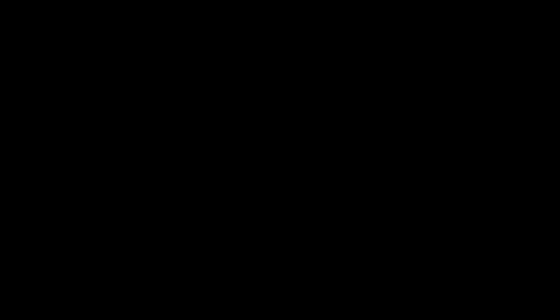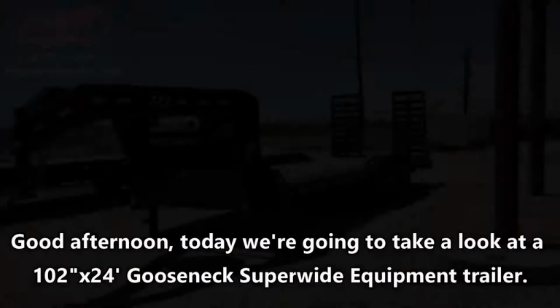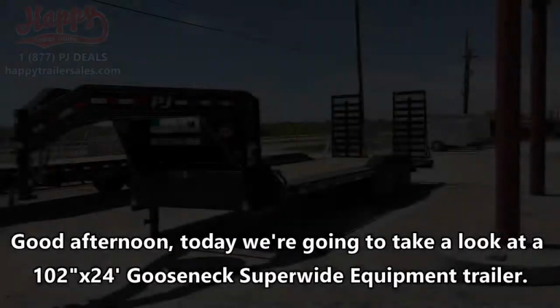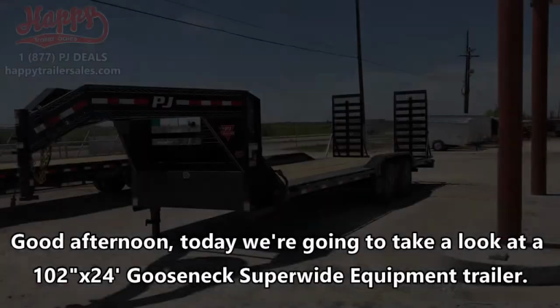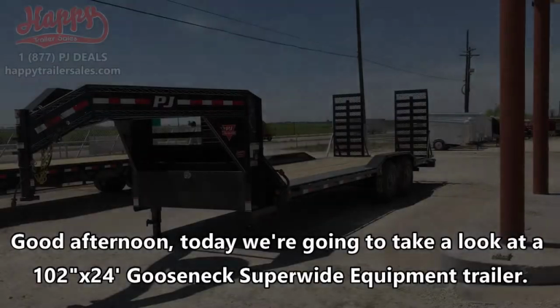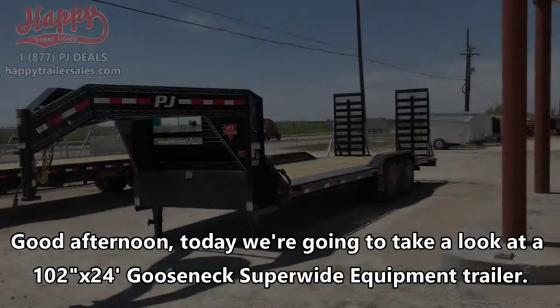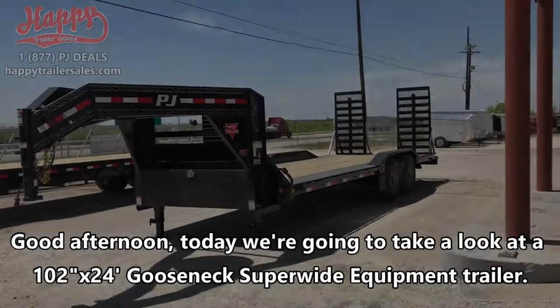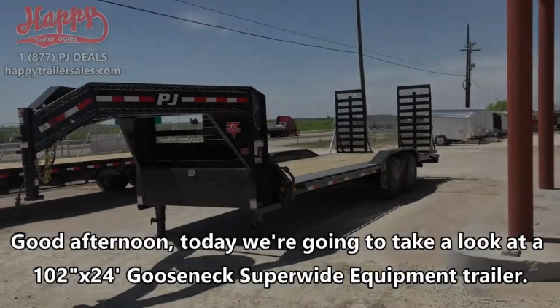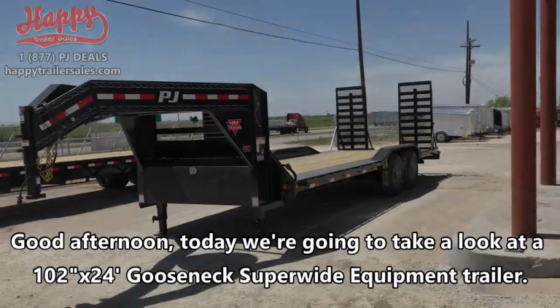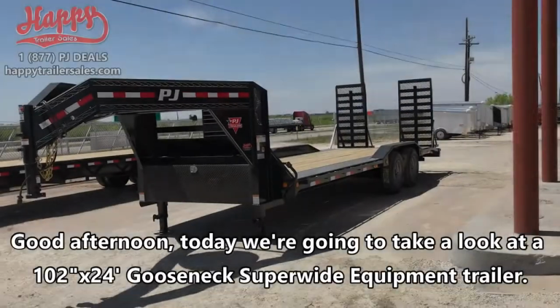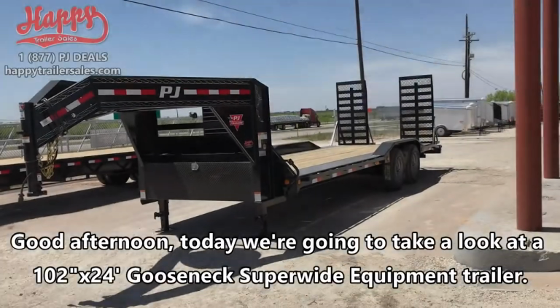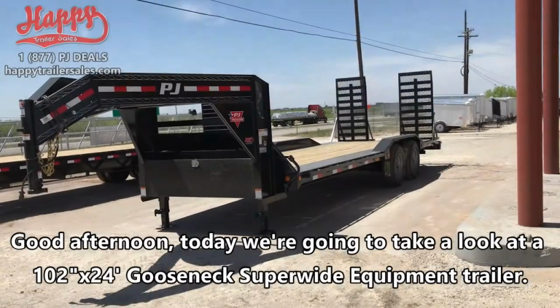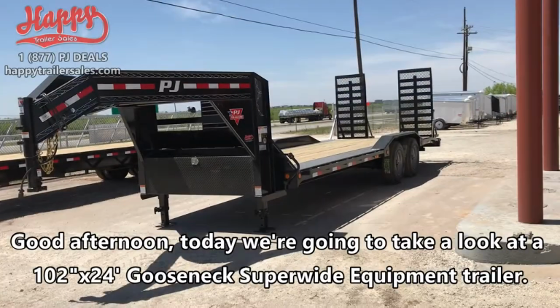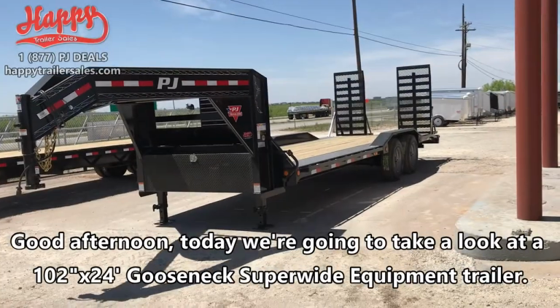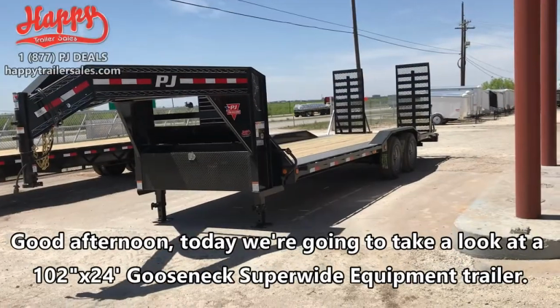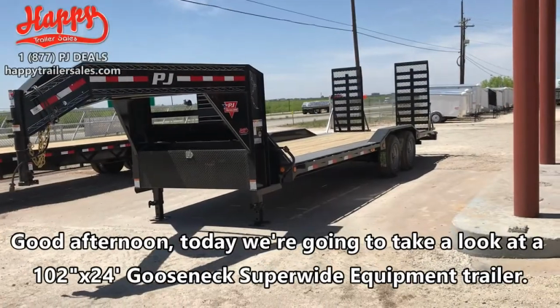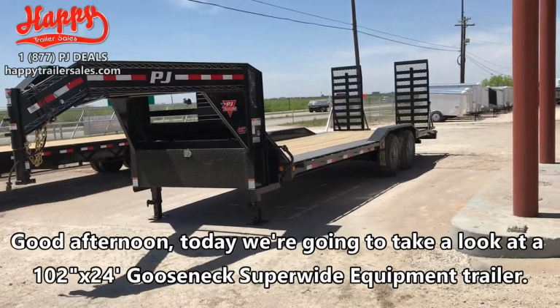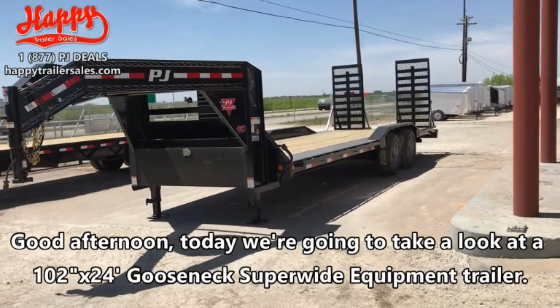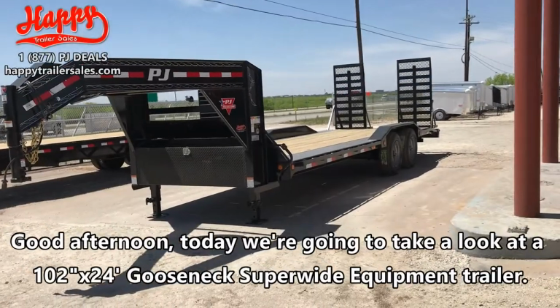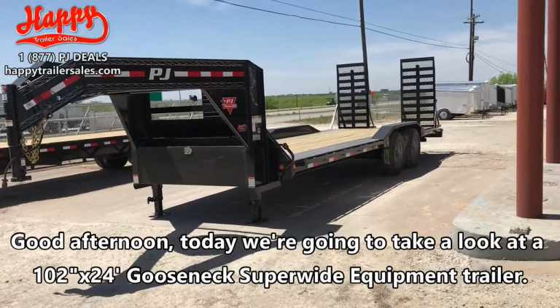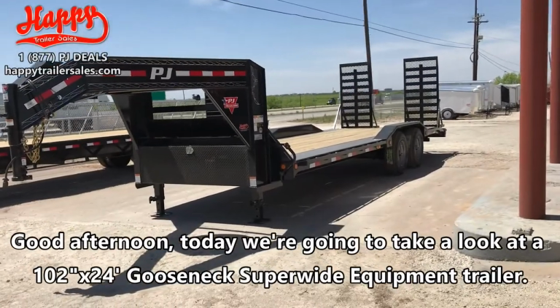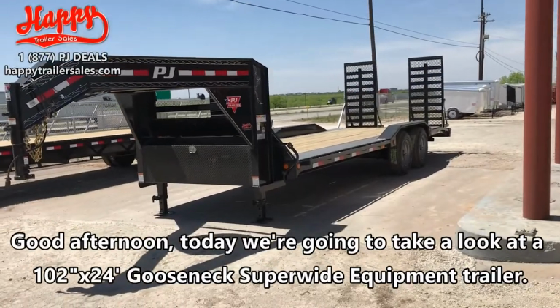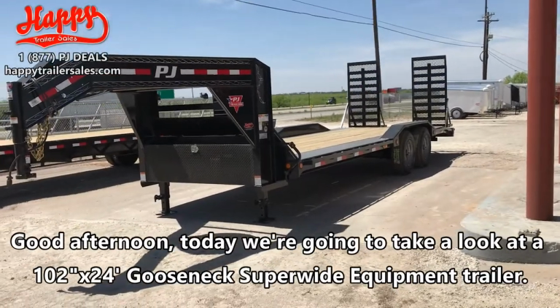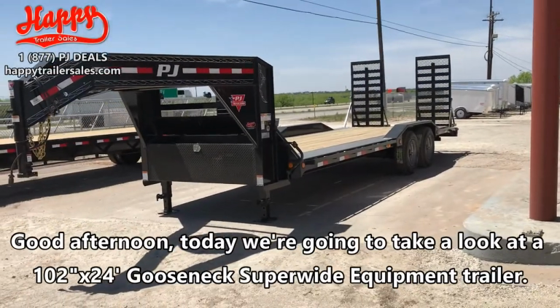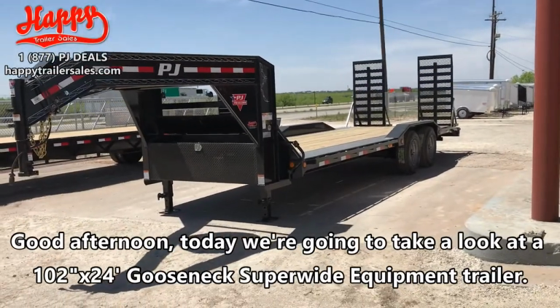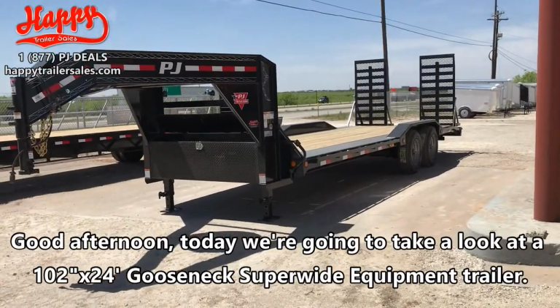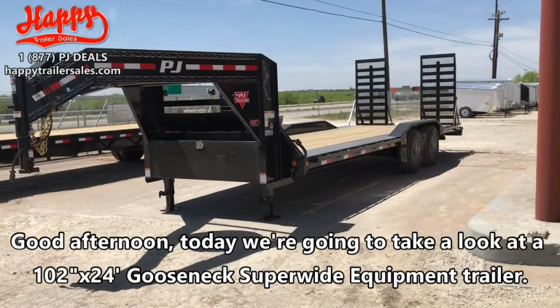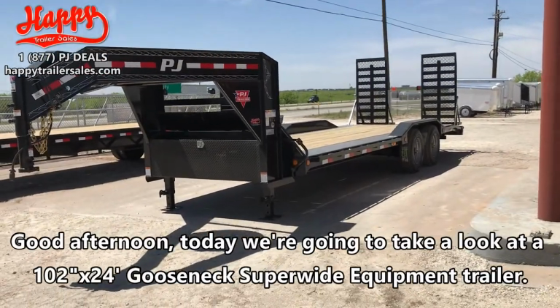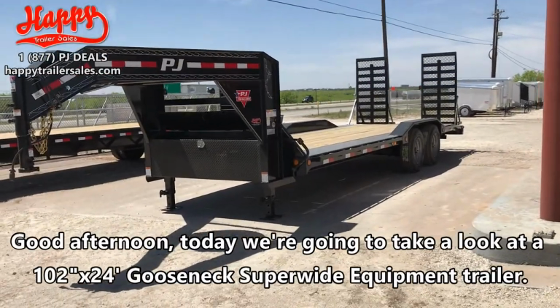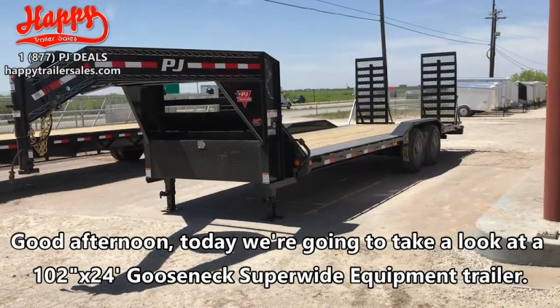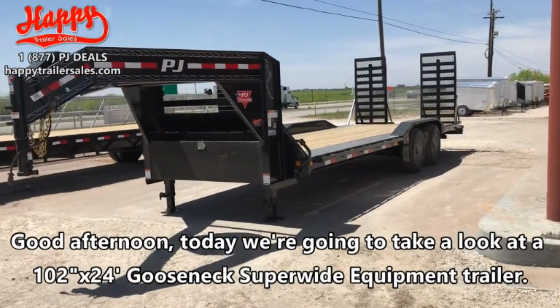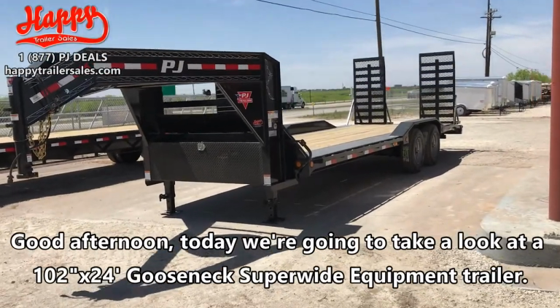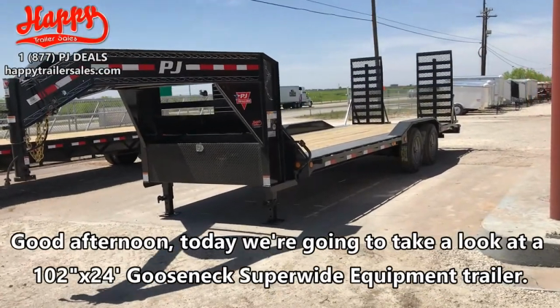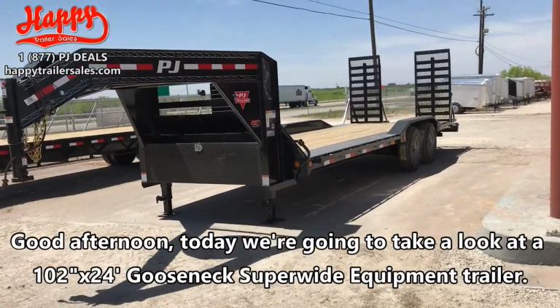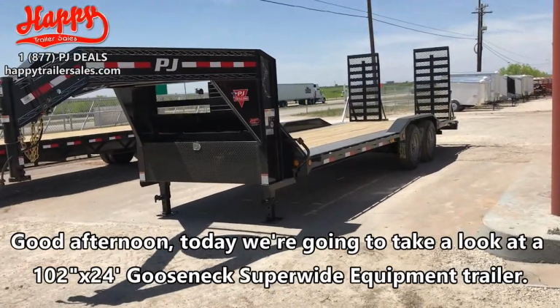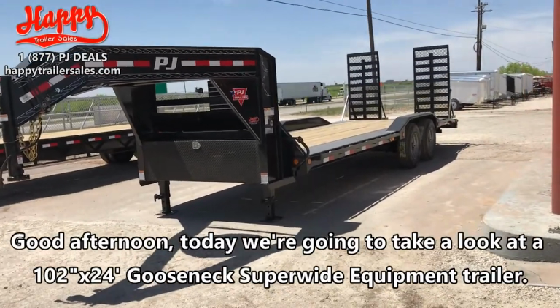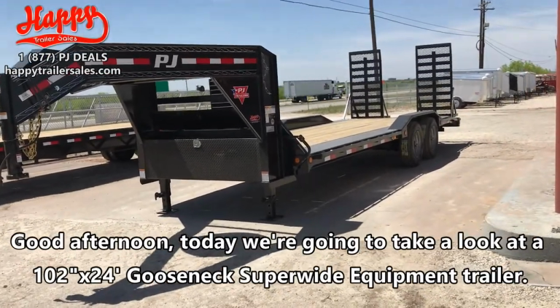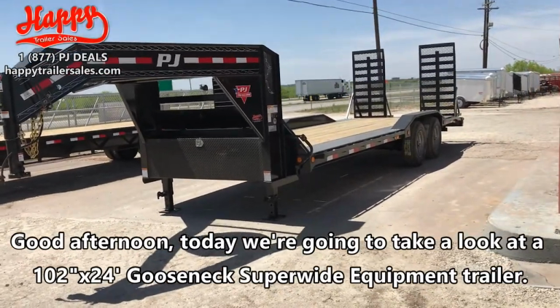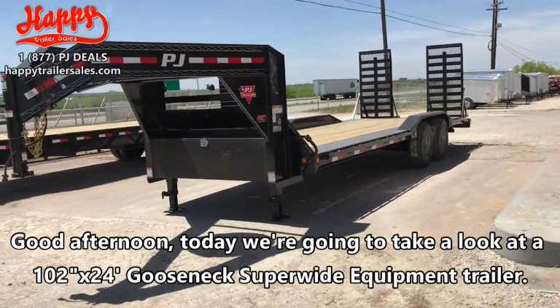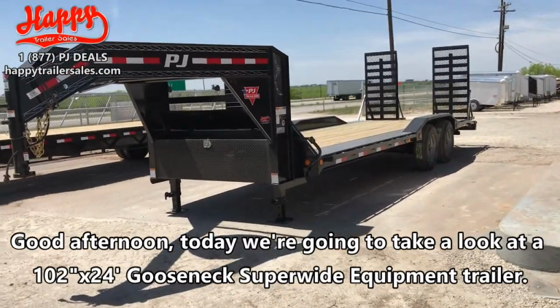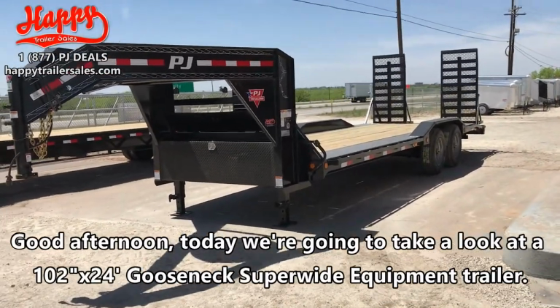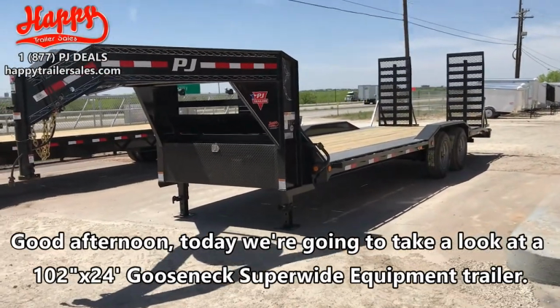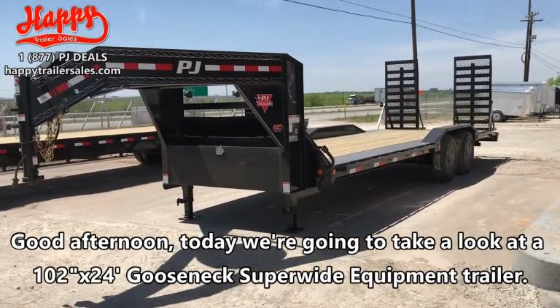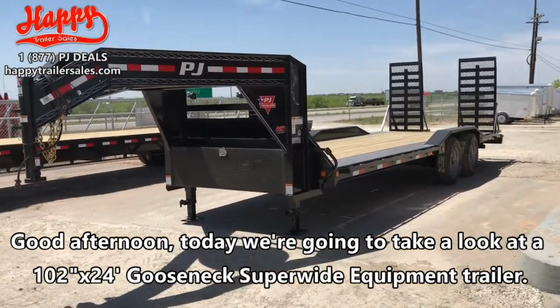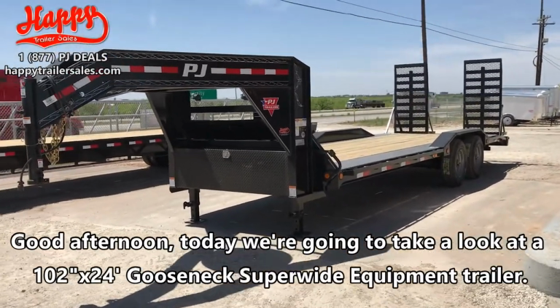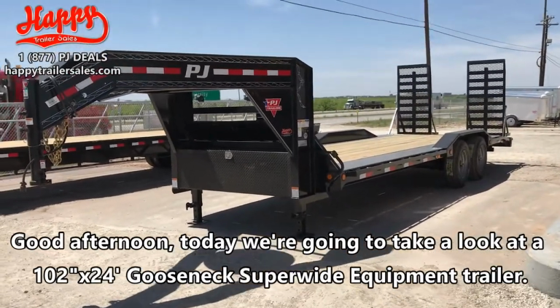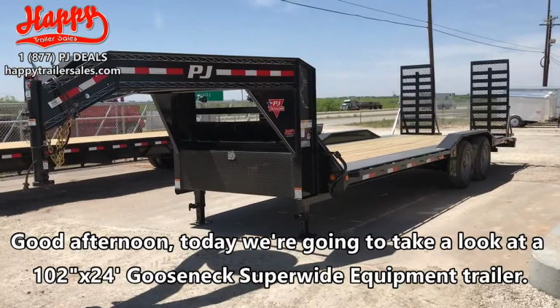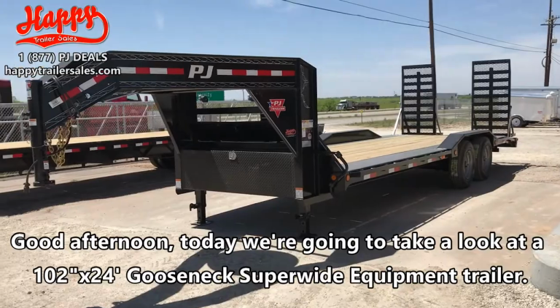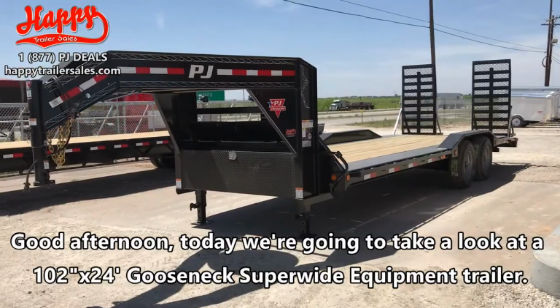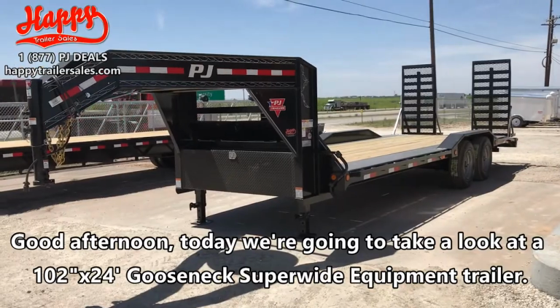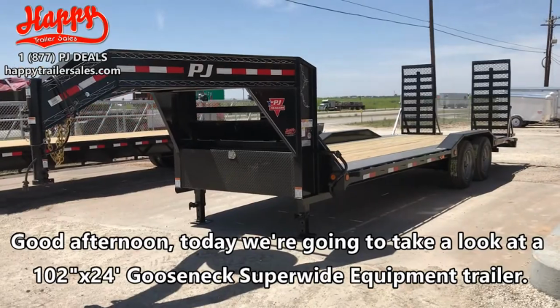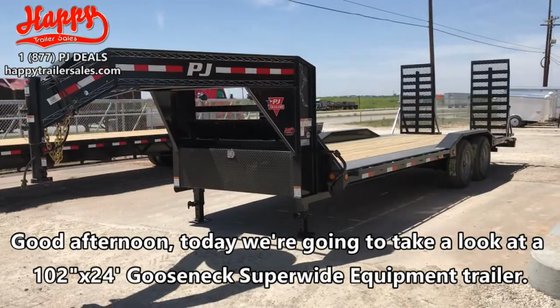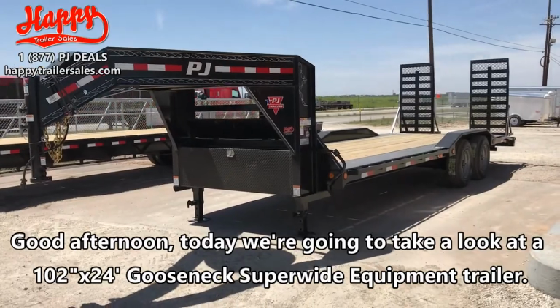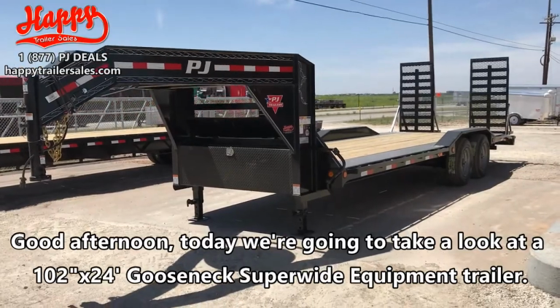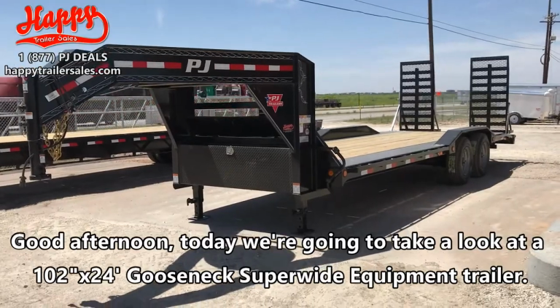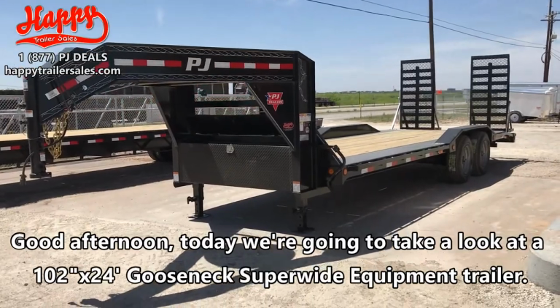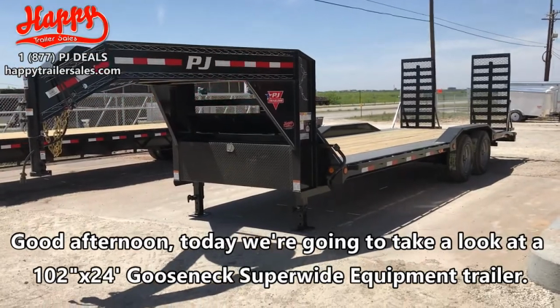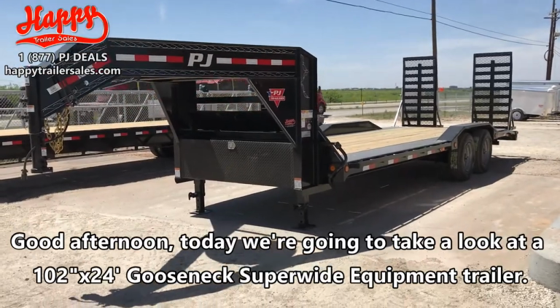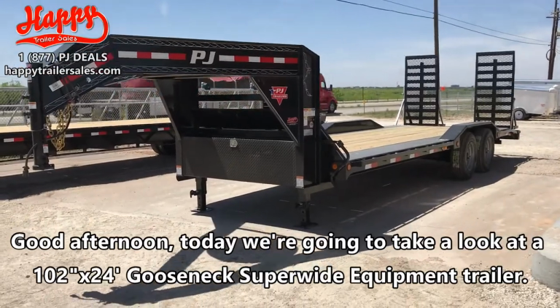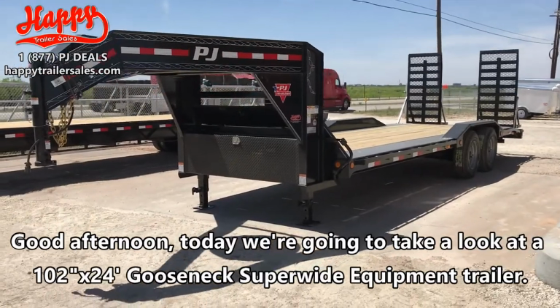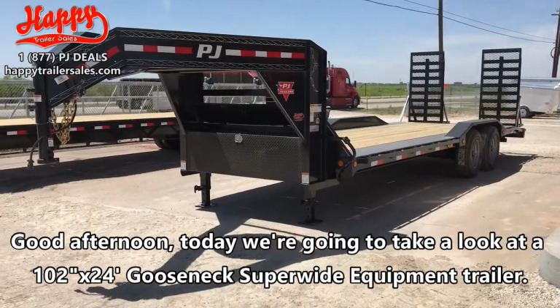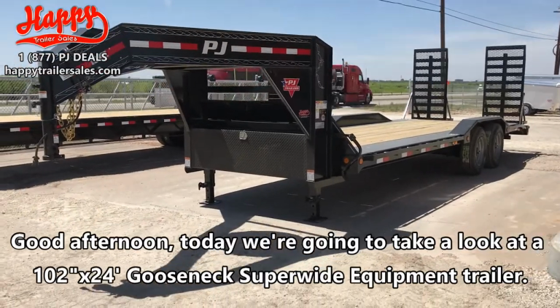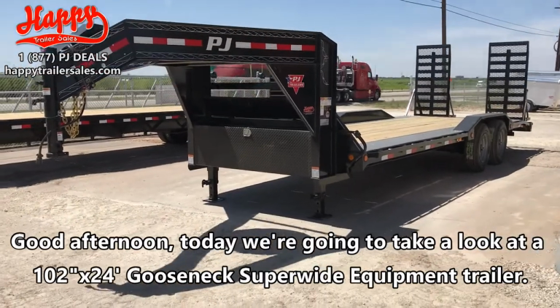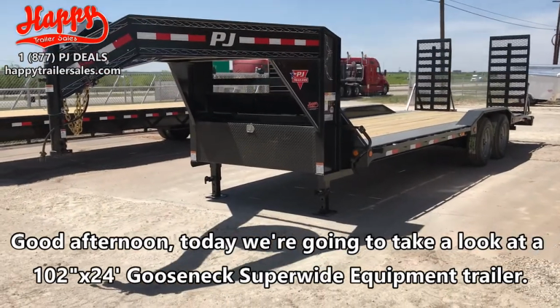Good afternoon. Today we're going to take a look at a 24 foot long, 102 inch wide, gooseneck super wide equipment trailer.